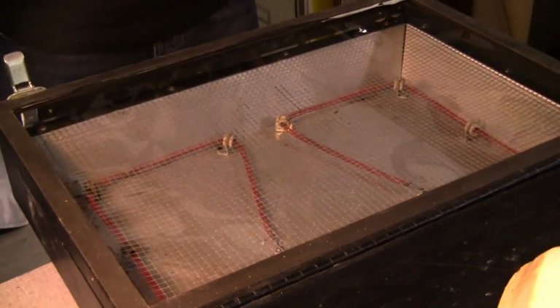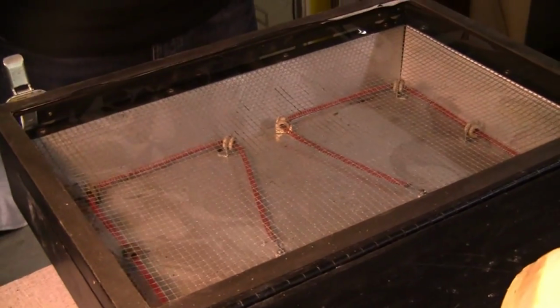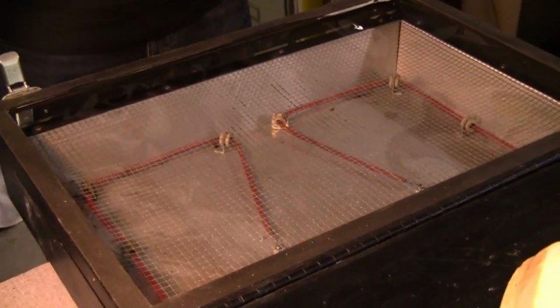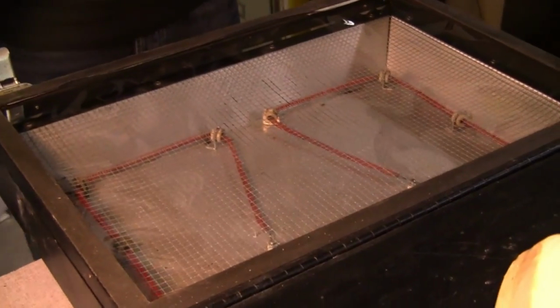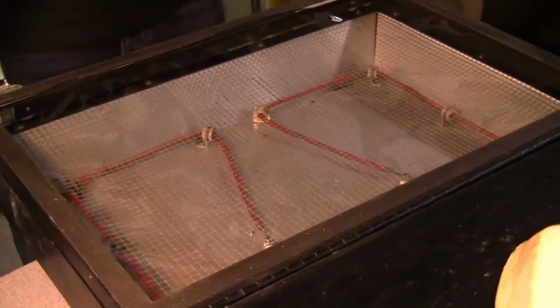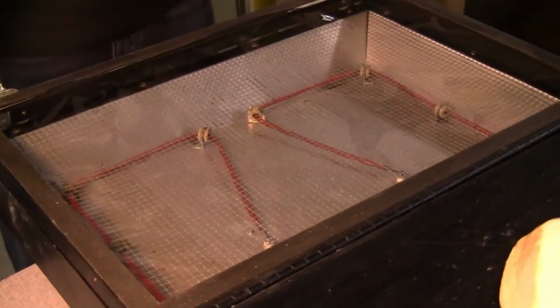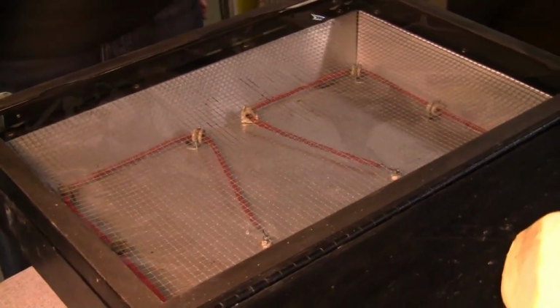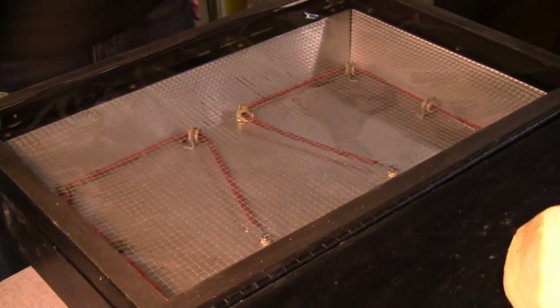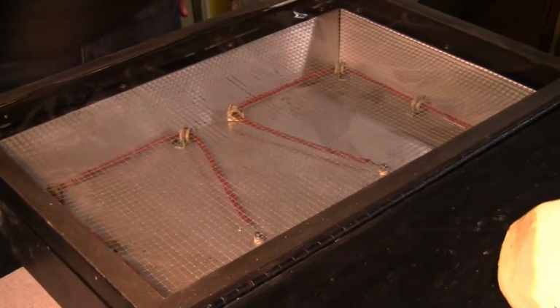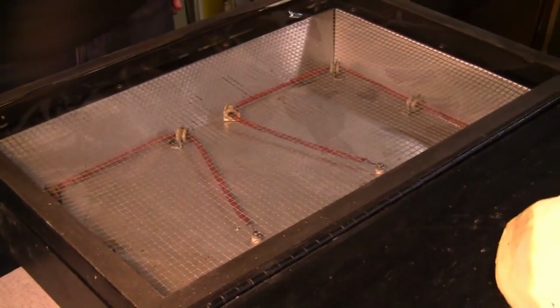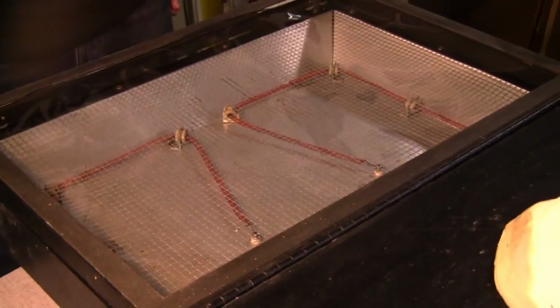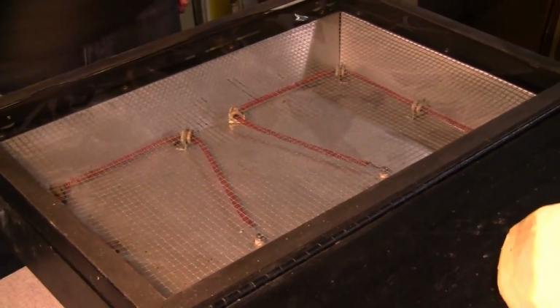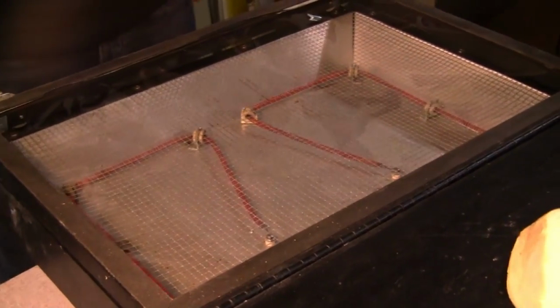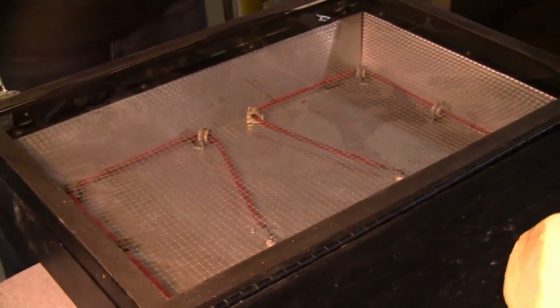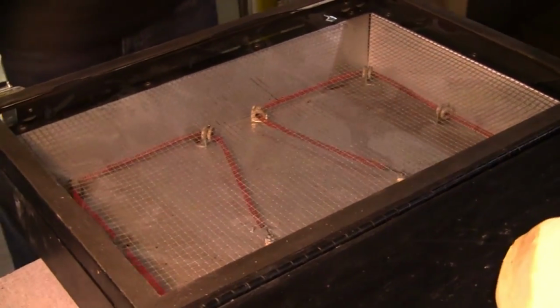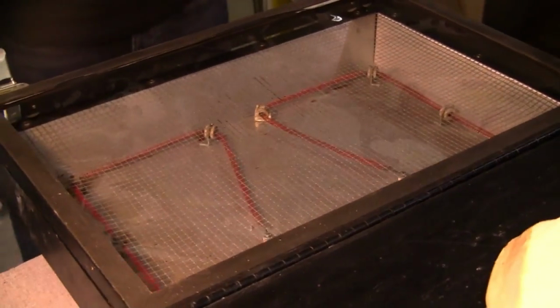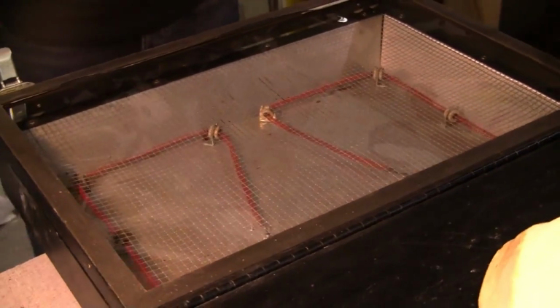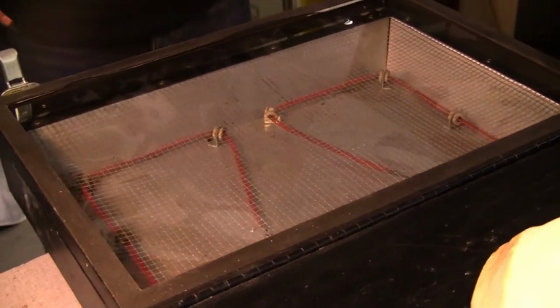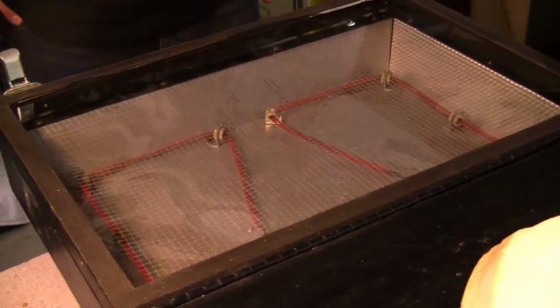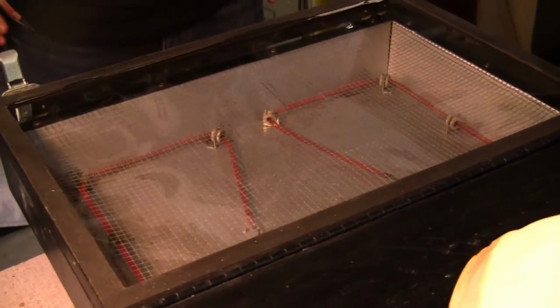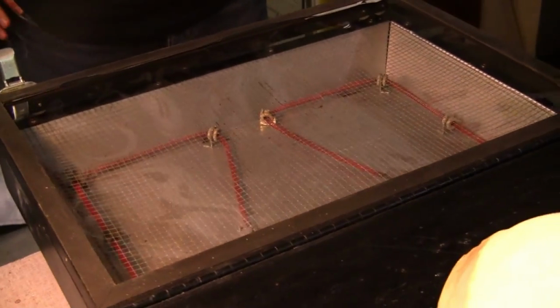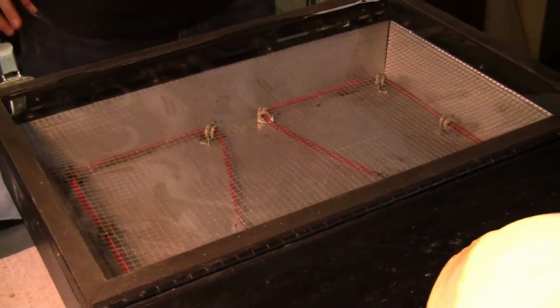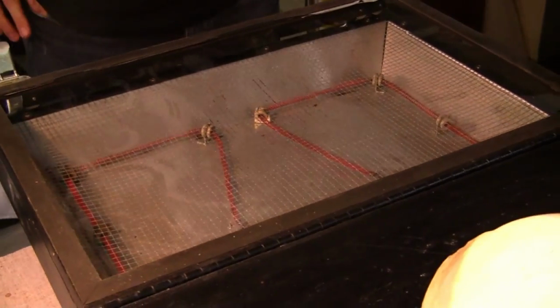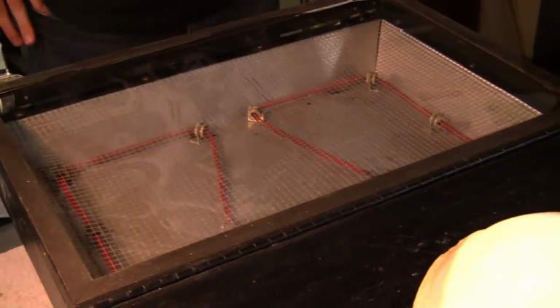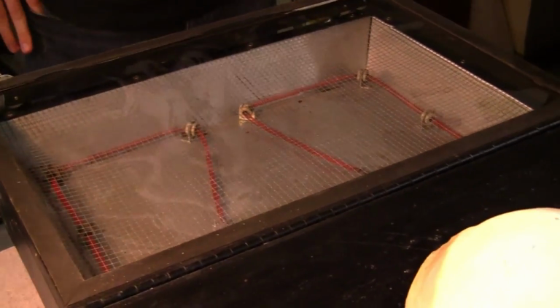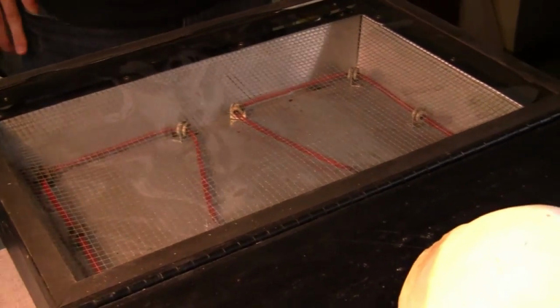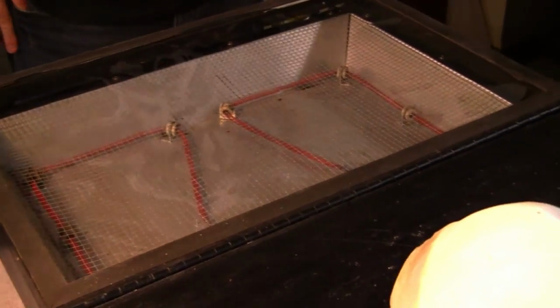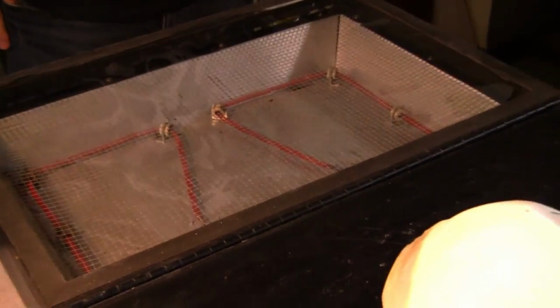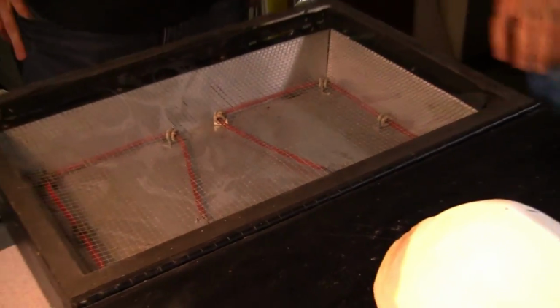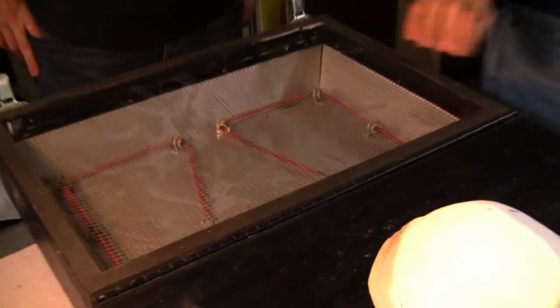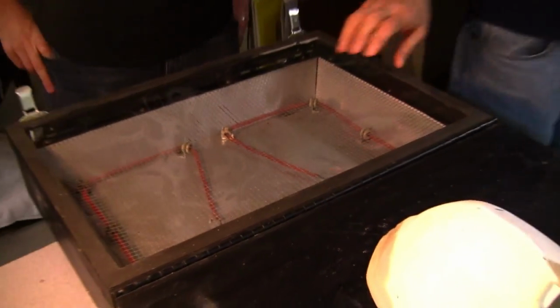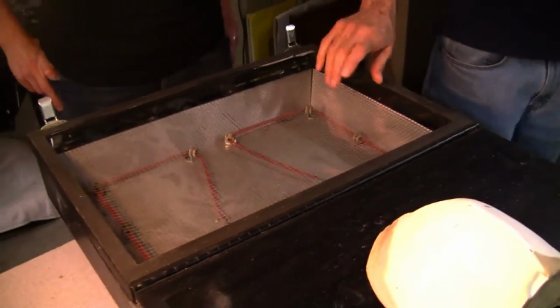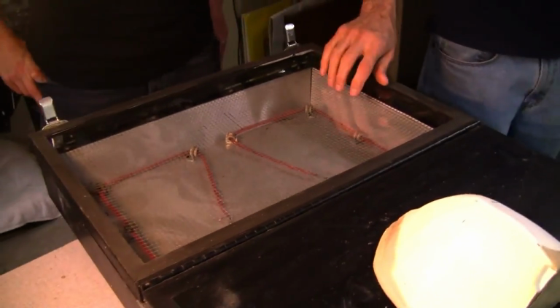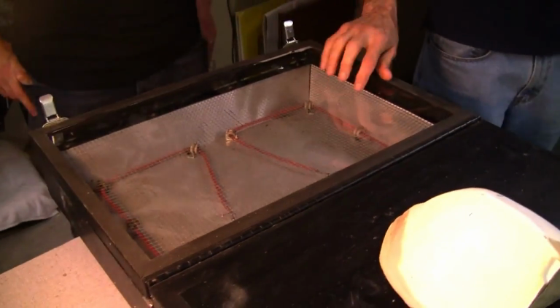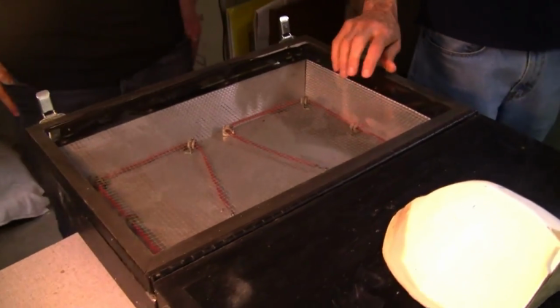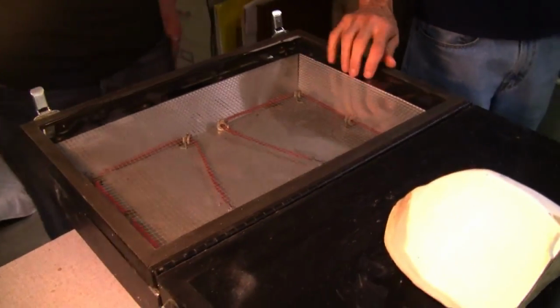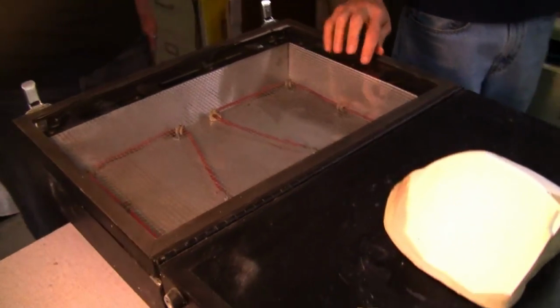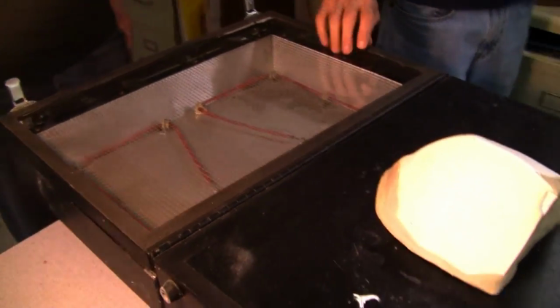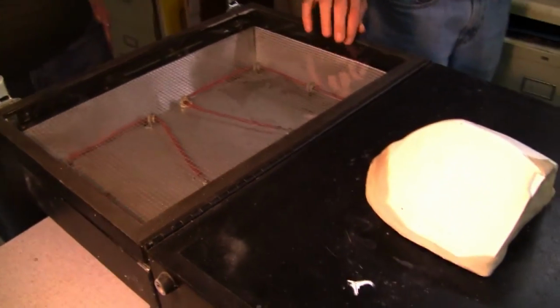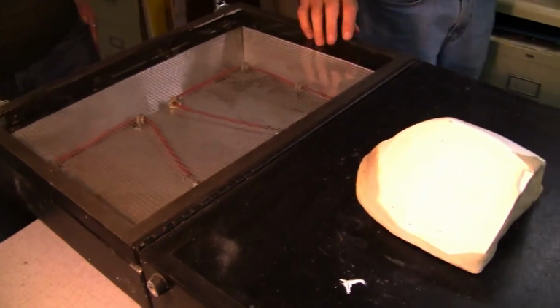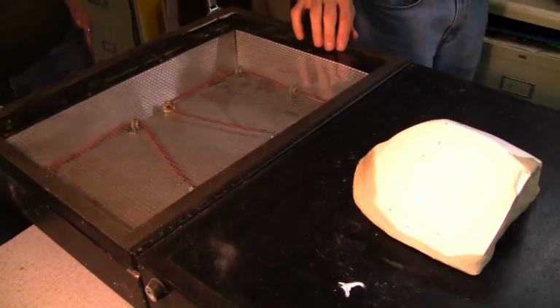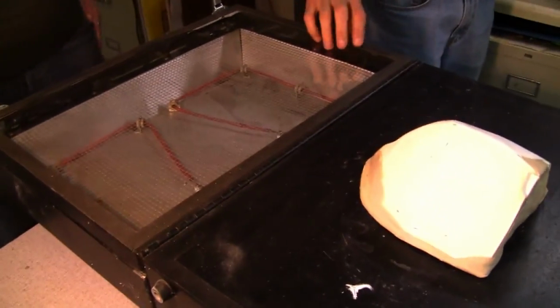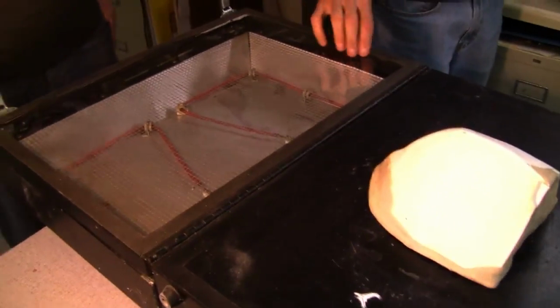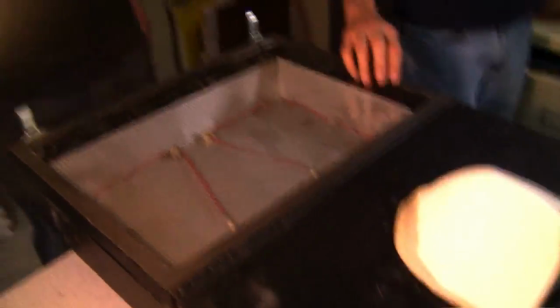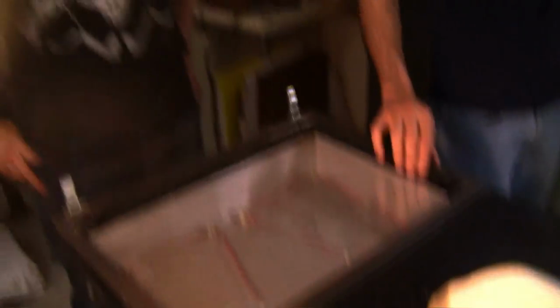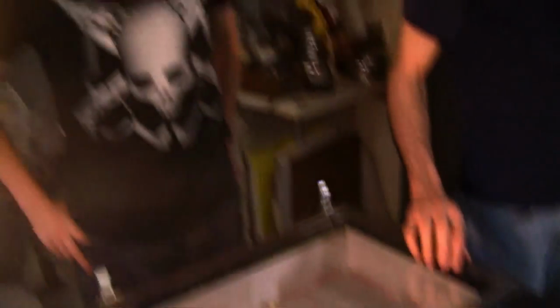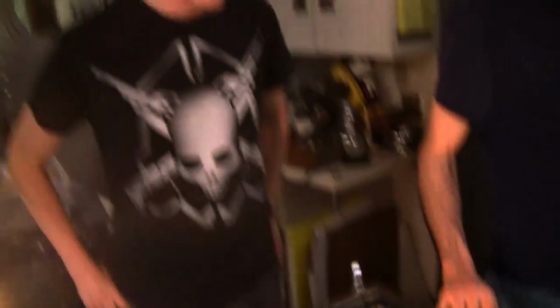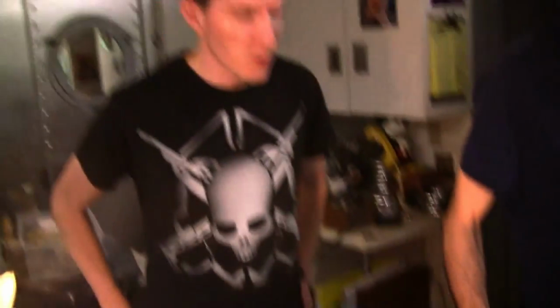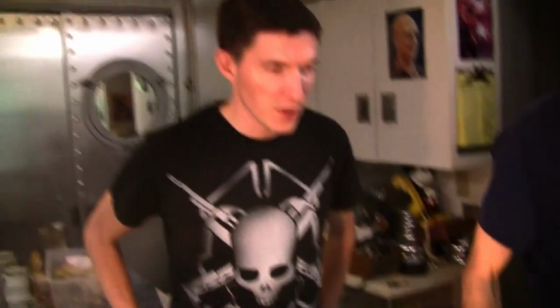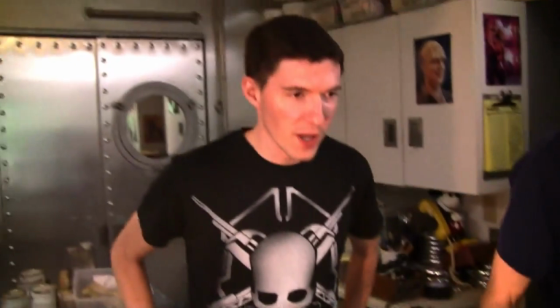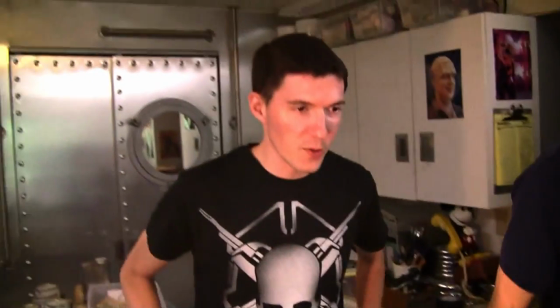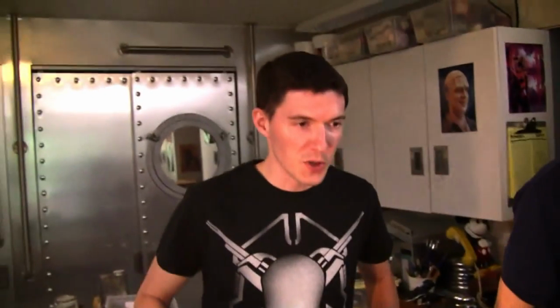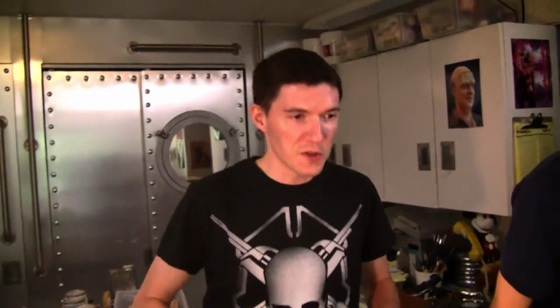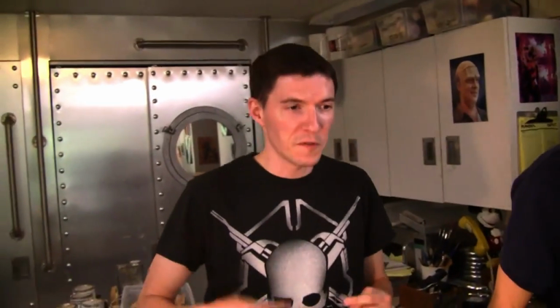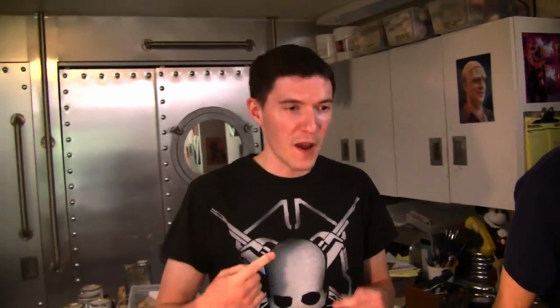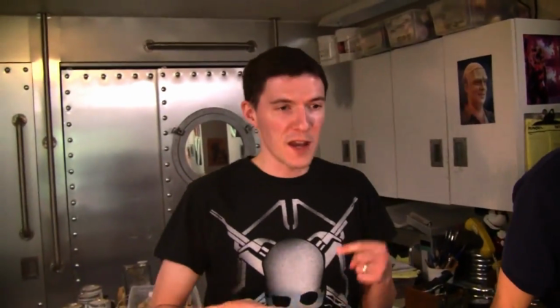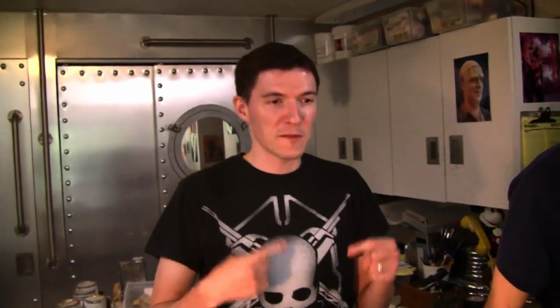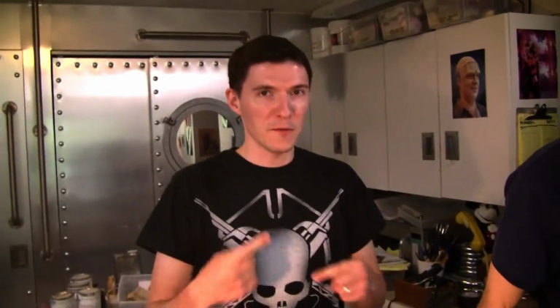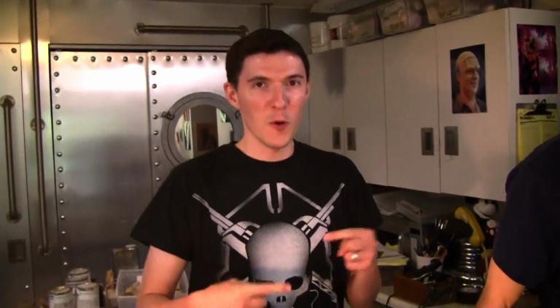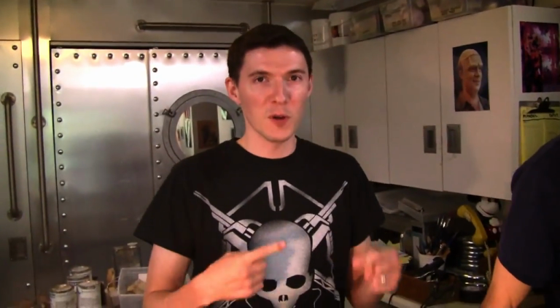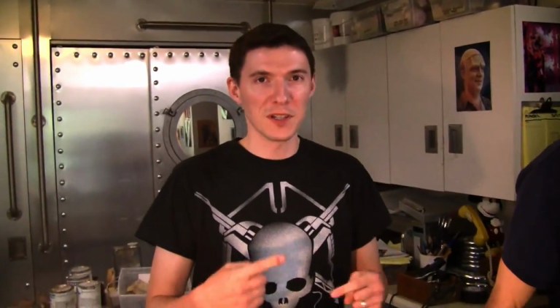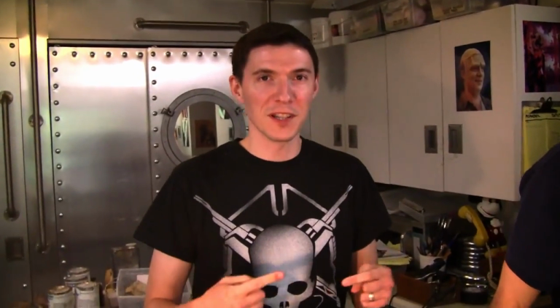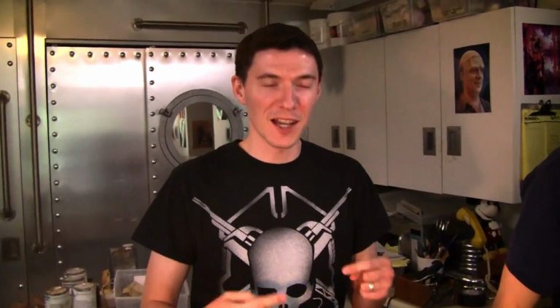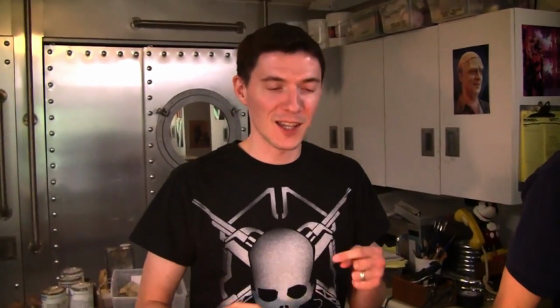We're warming the plastic. This is totally one of those spots where you just fast forward to the good part.